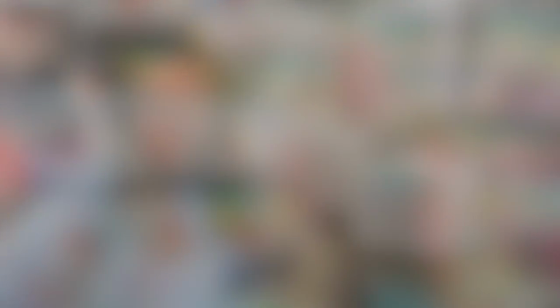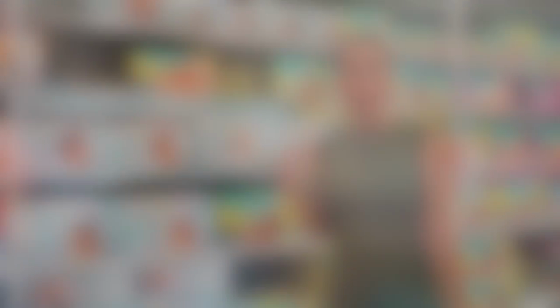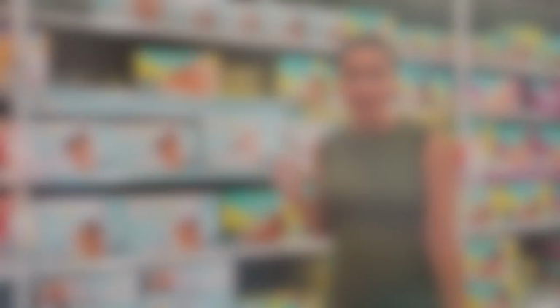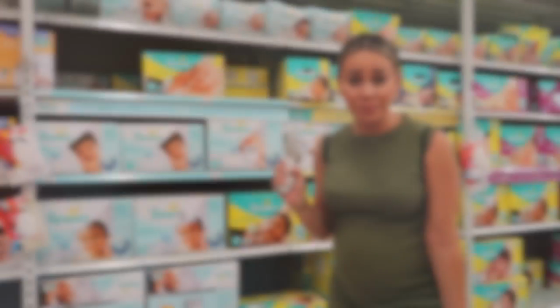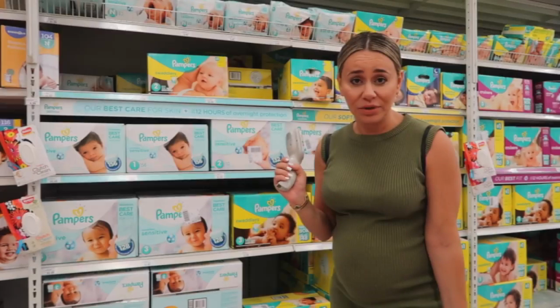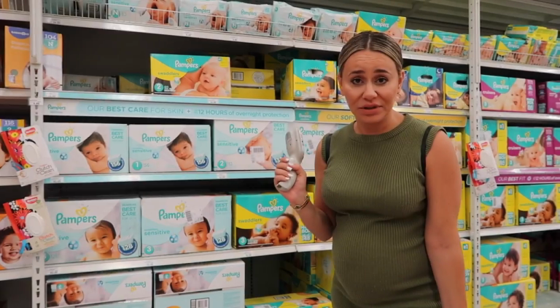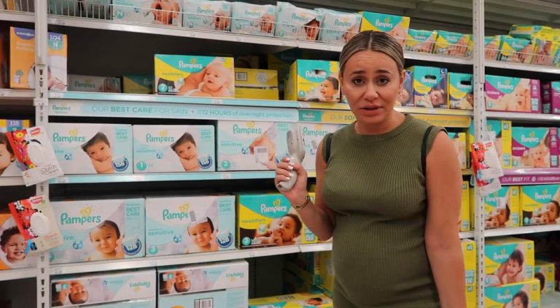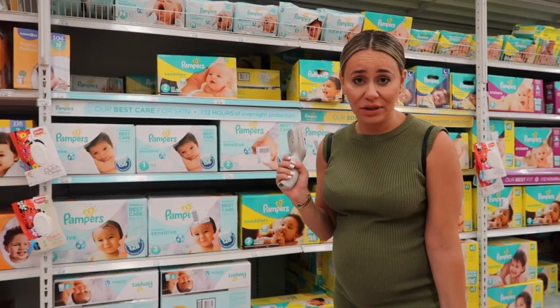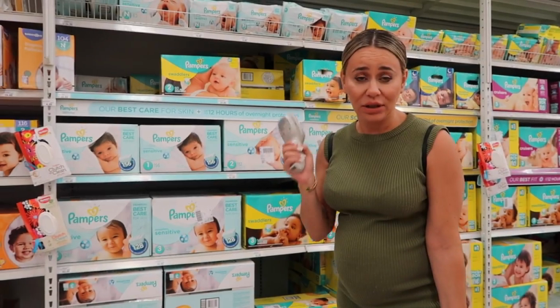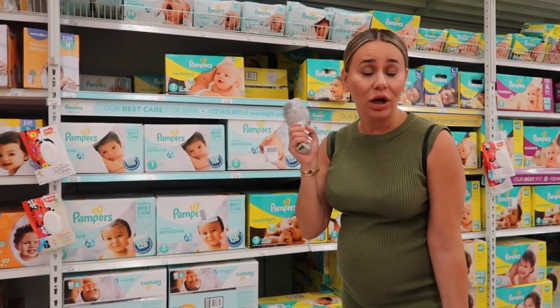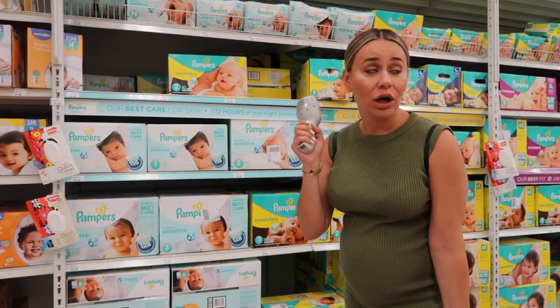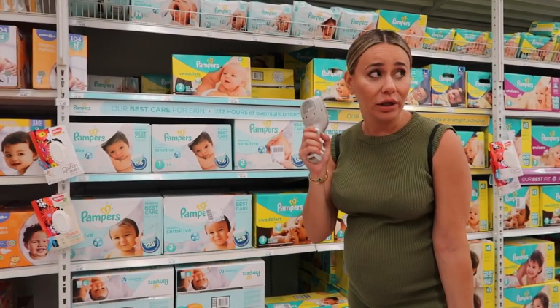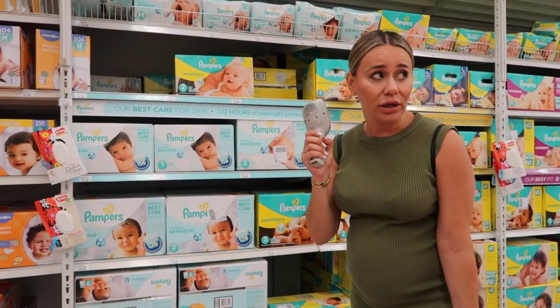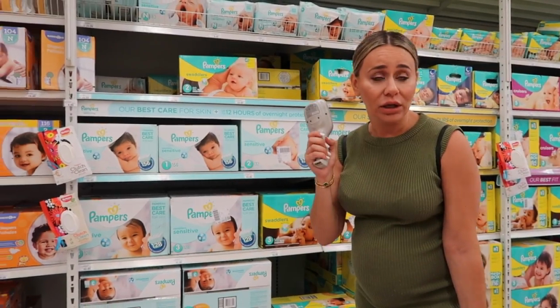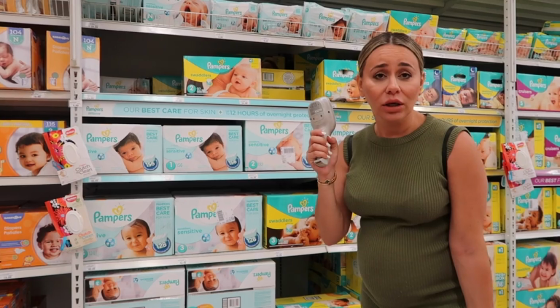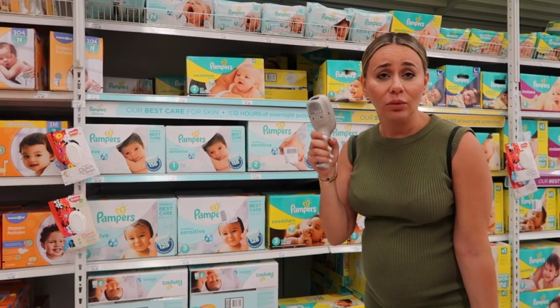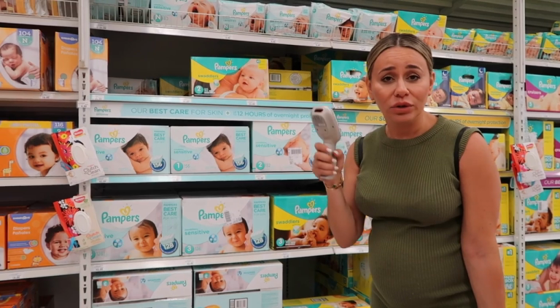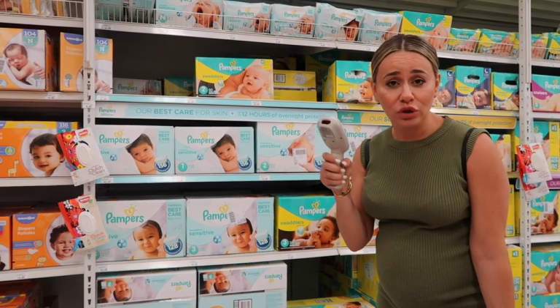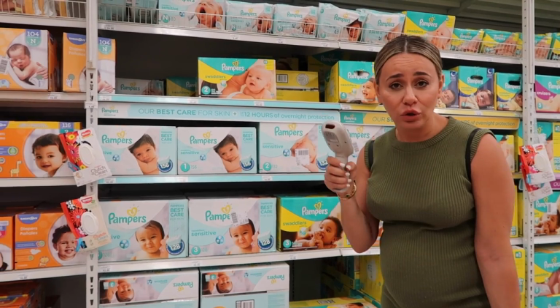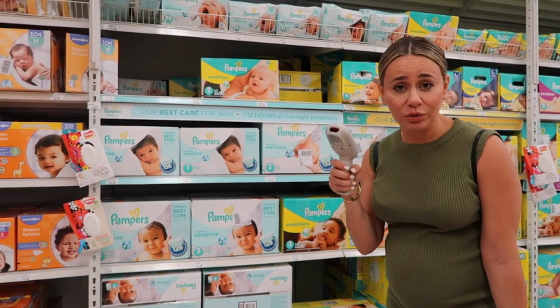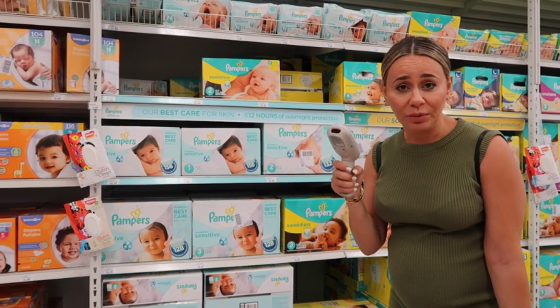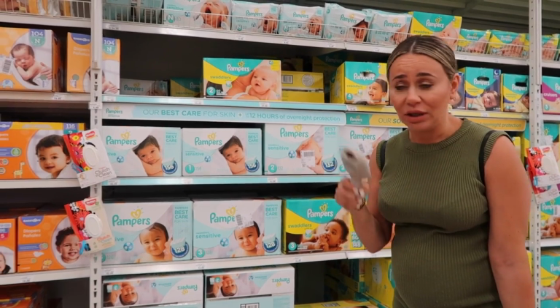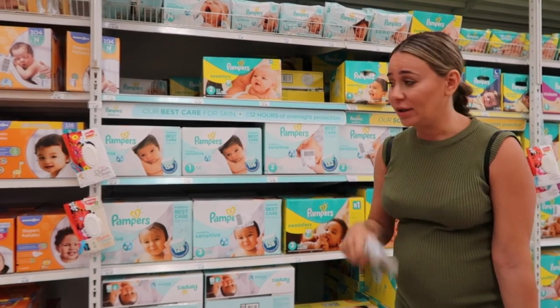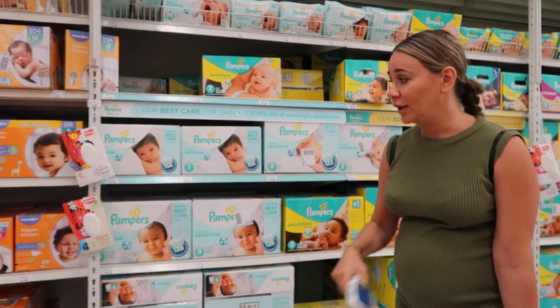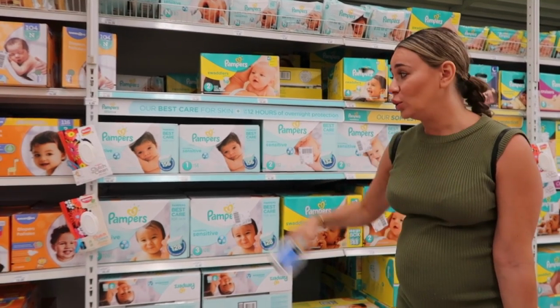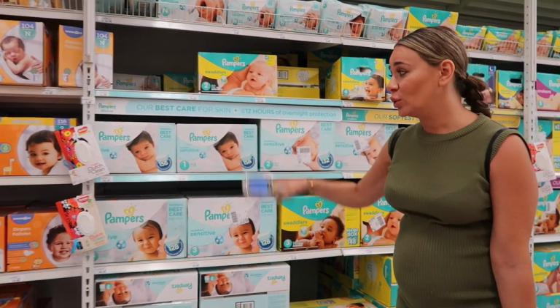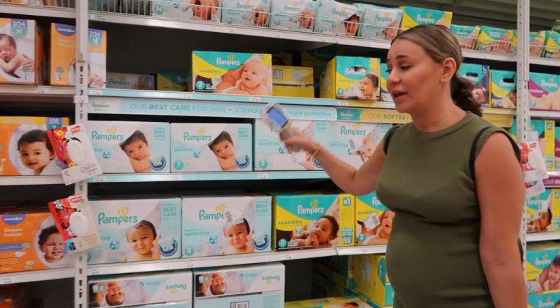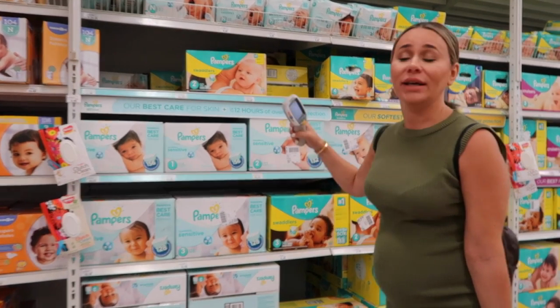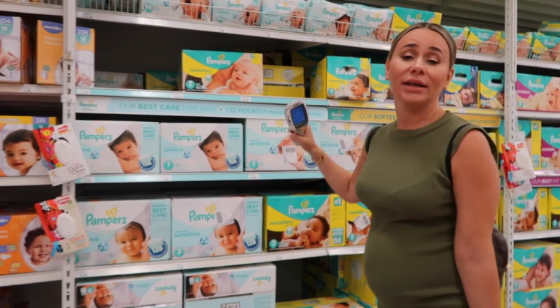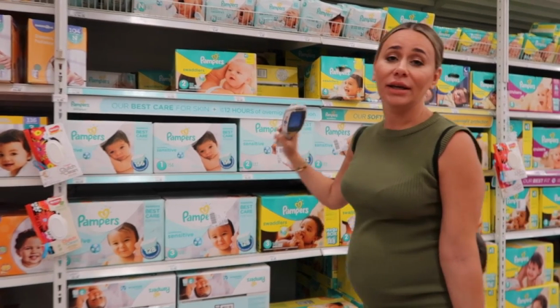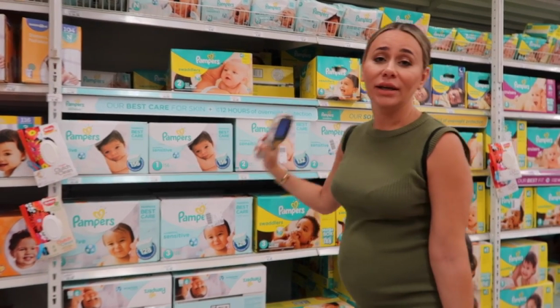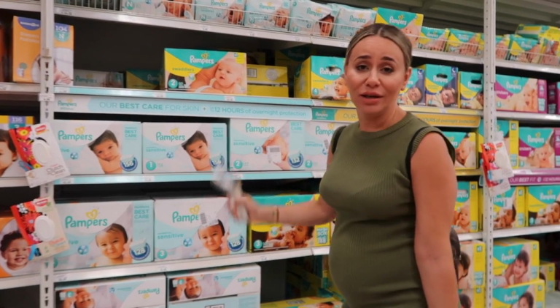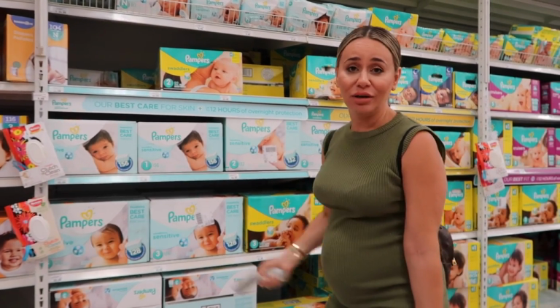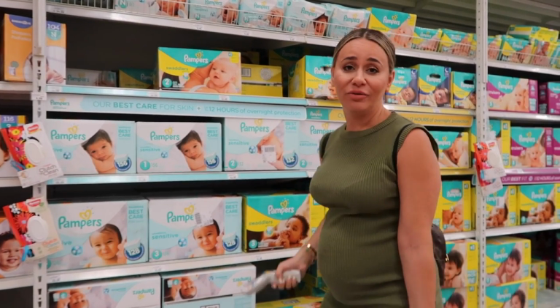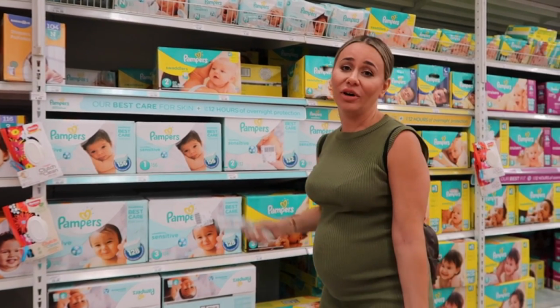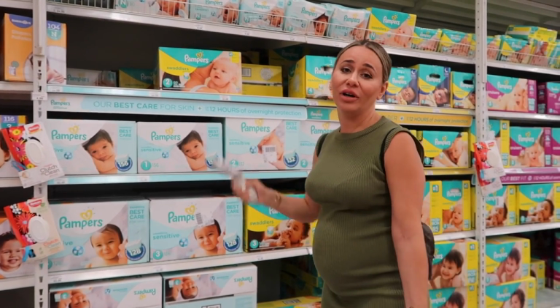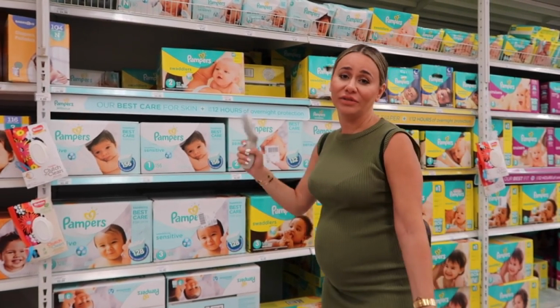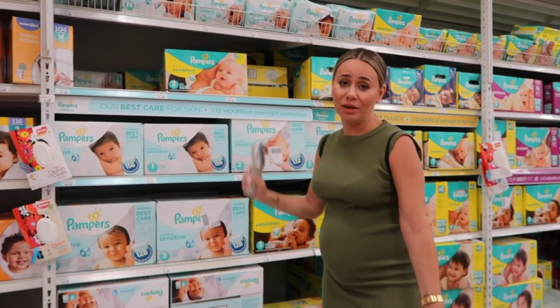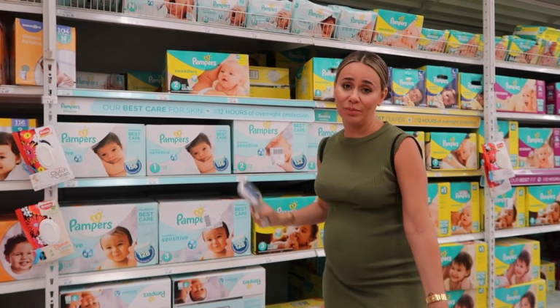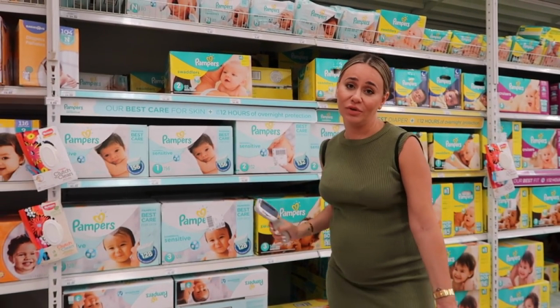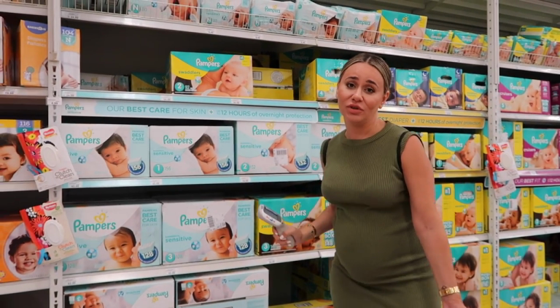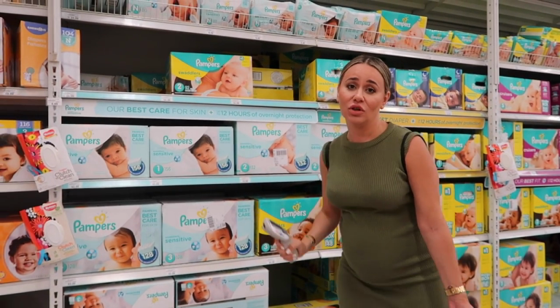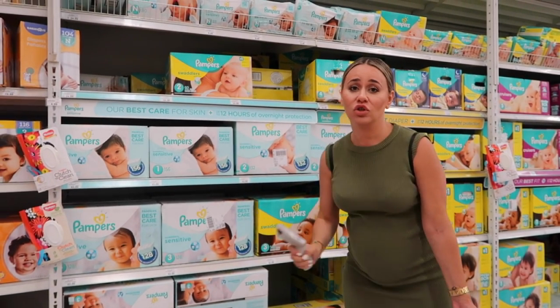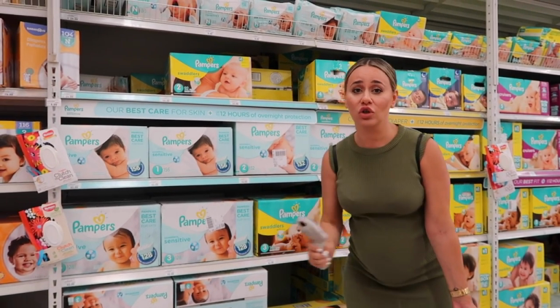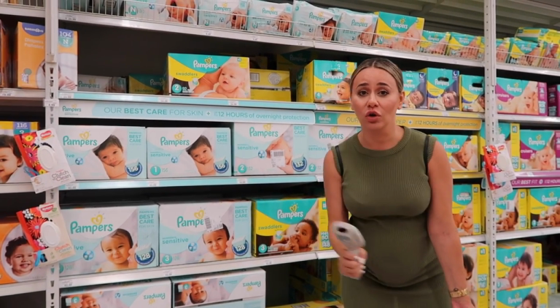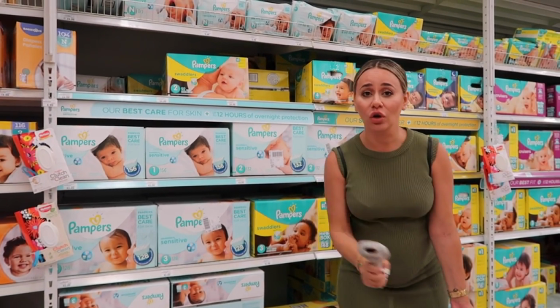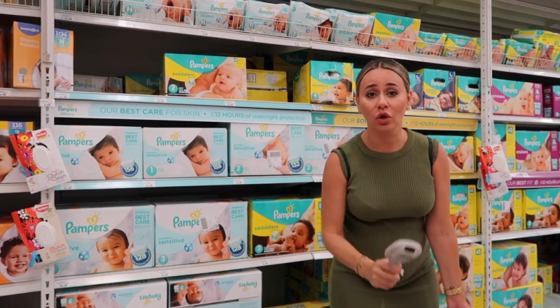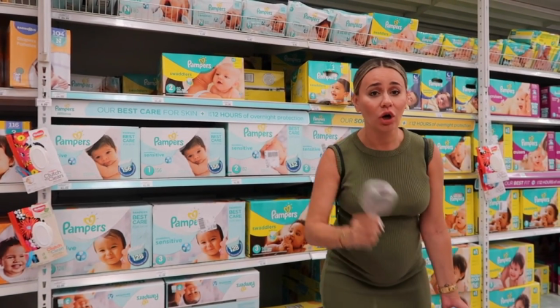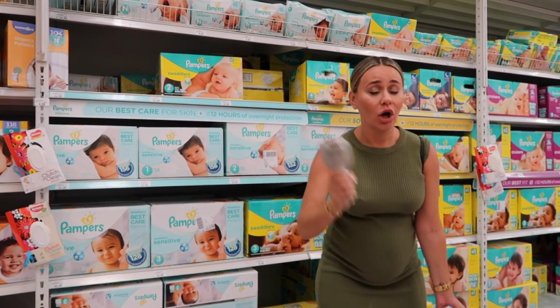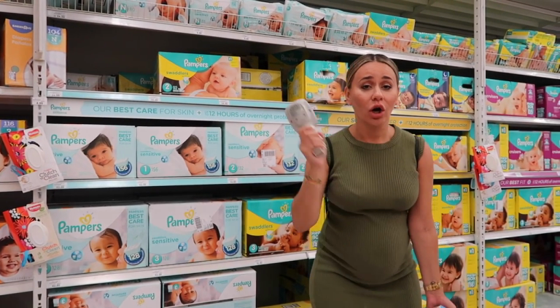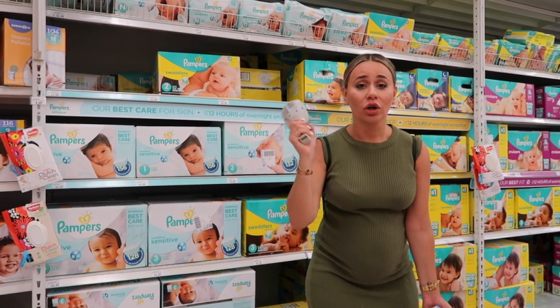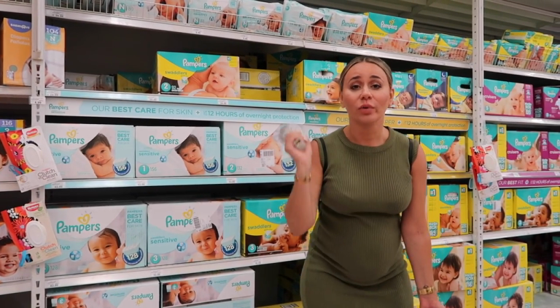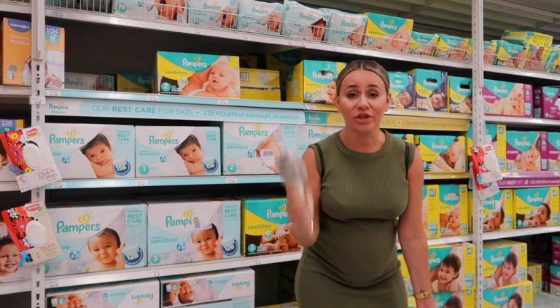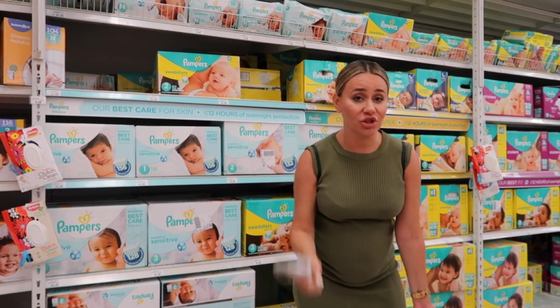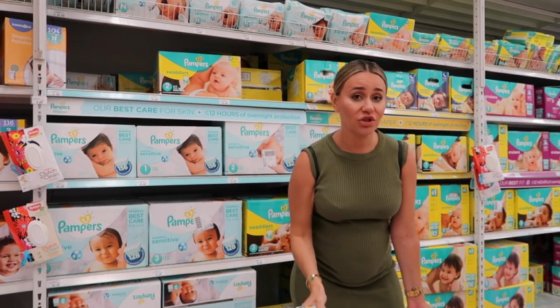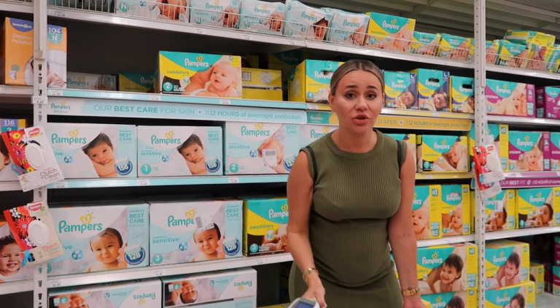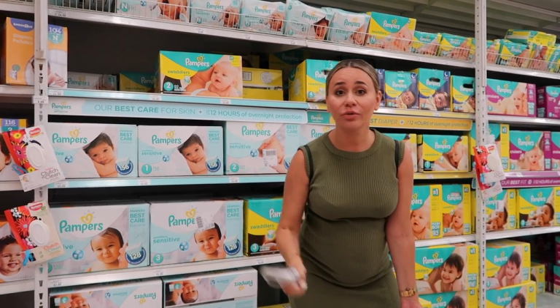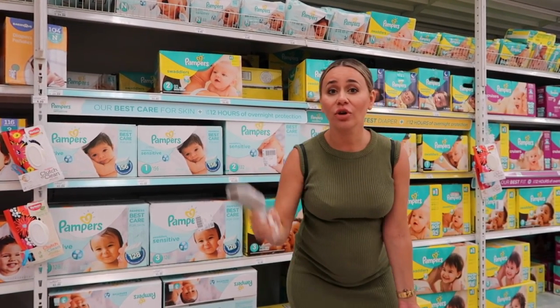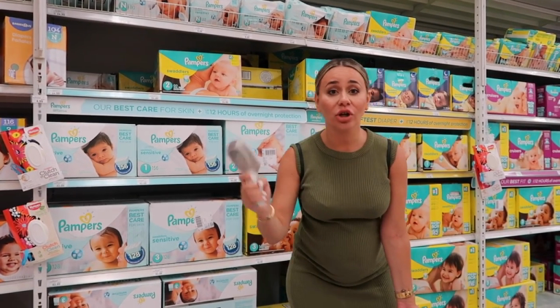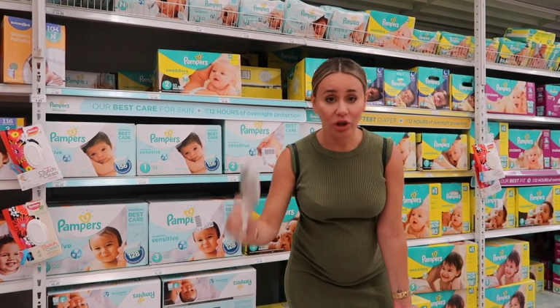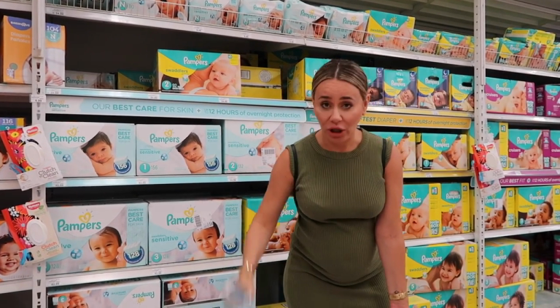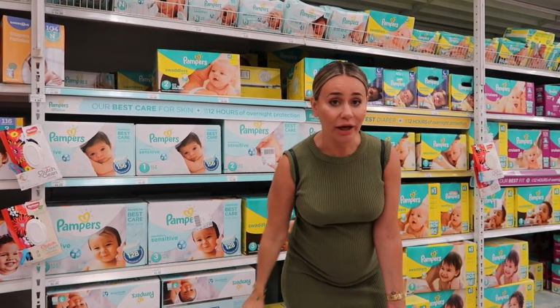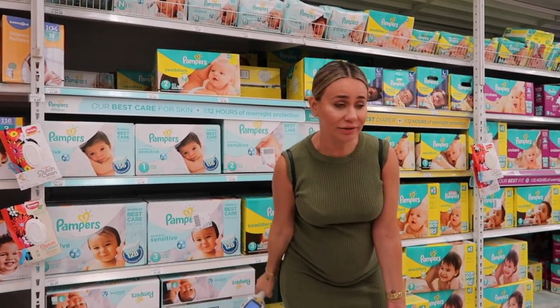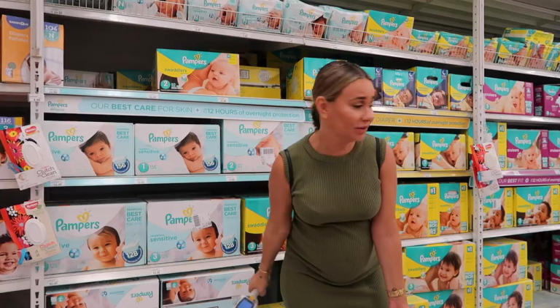A wise person once told me you can't get enough diapers, so register for a lot!